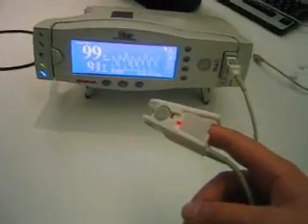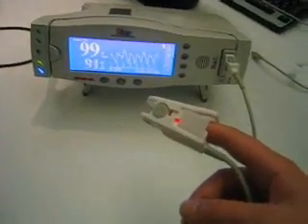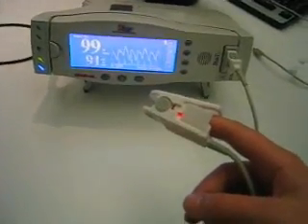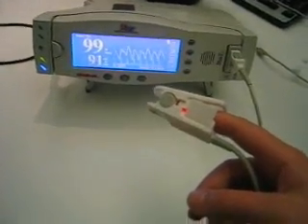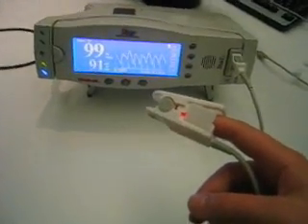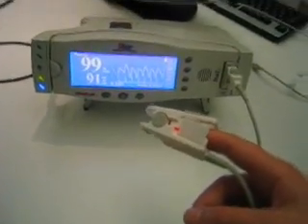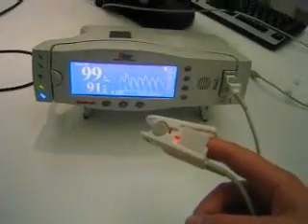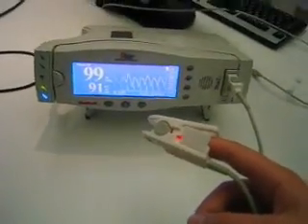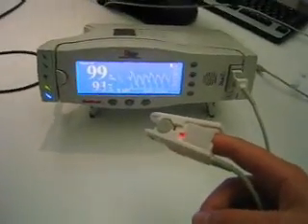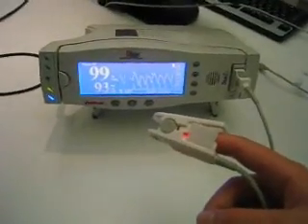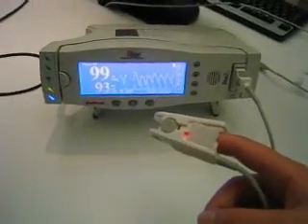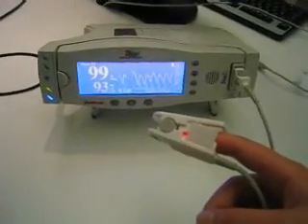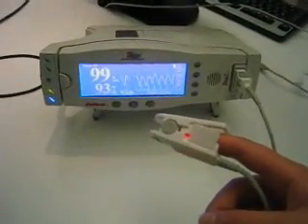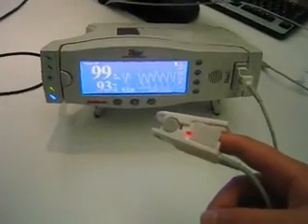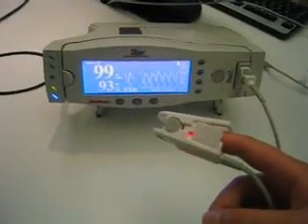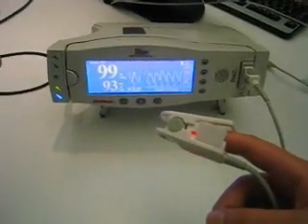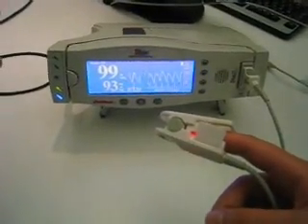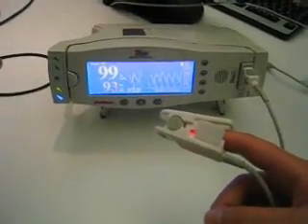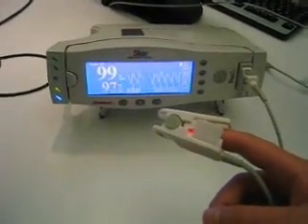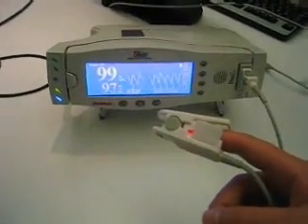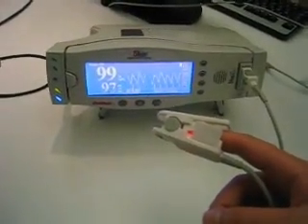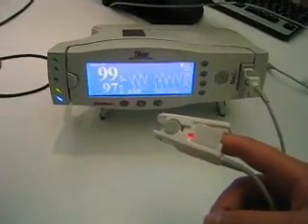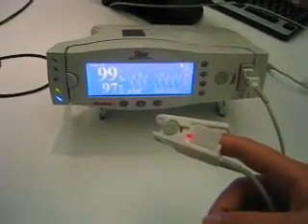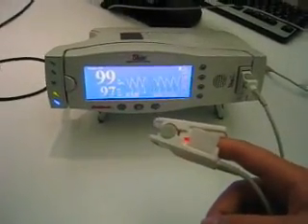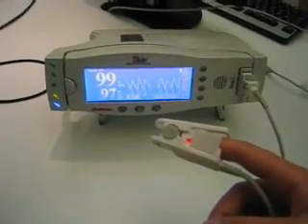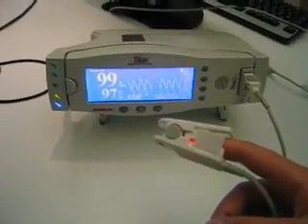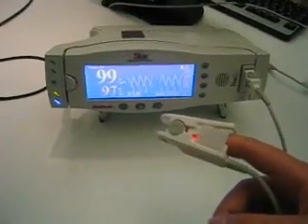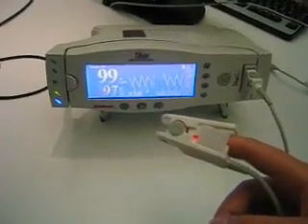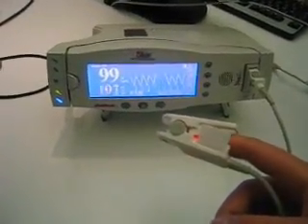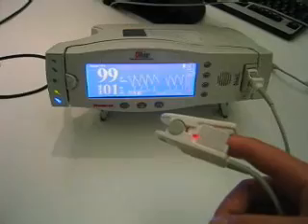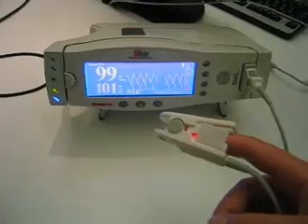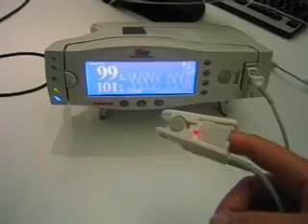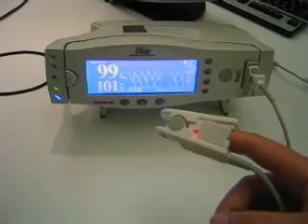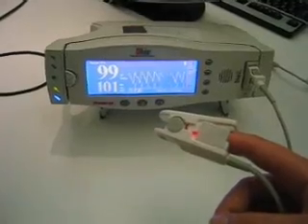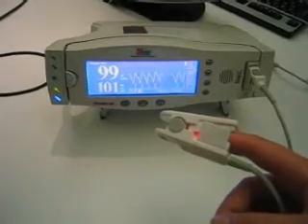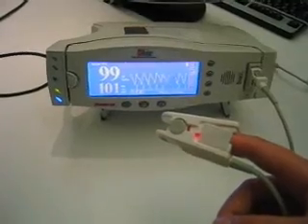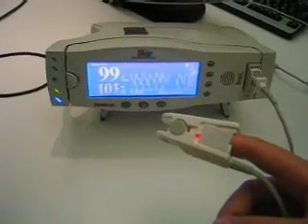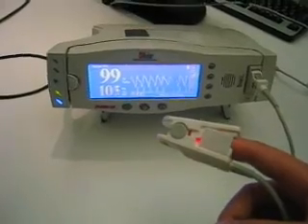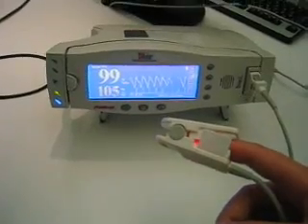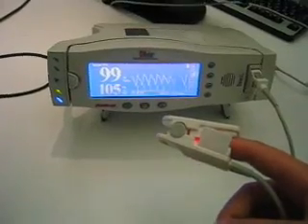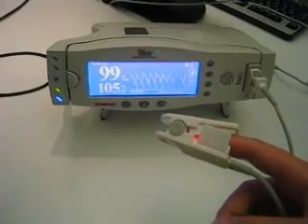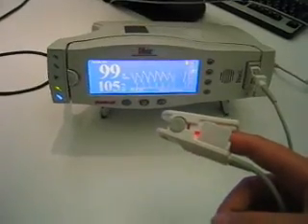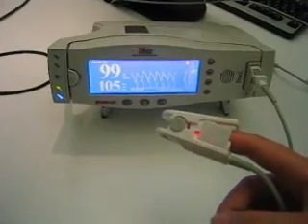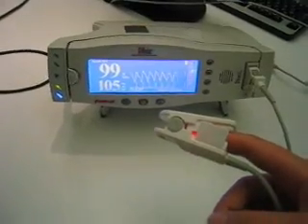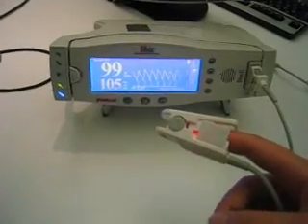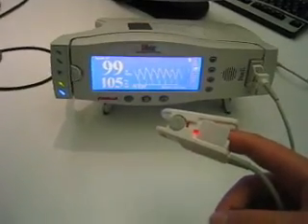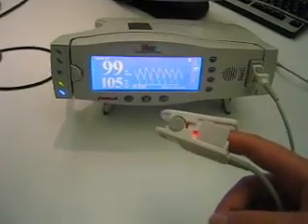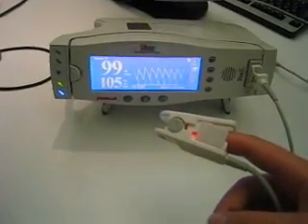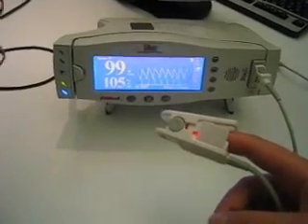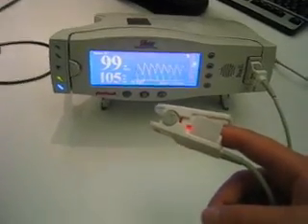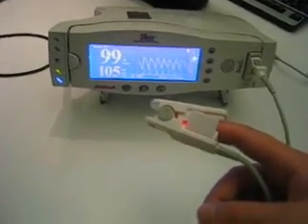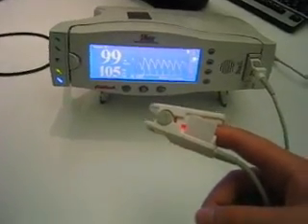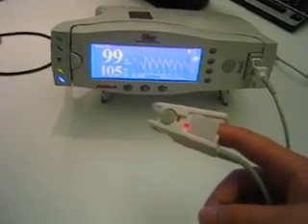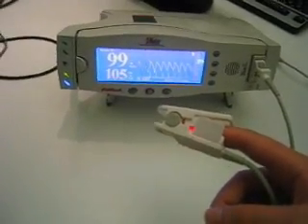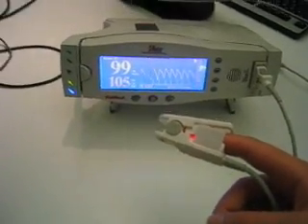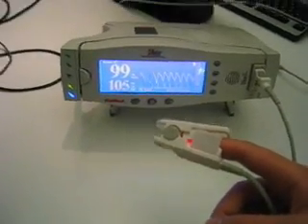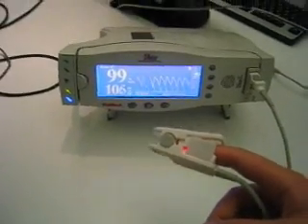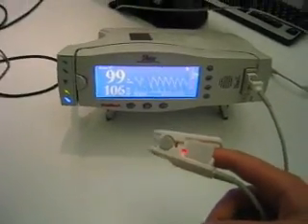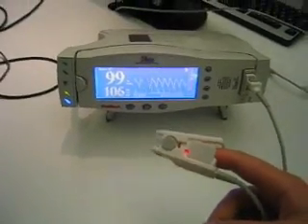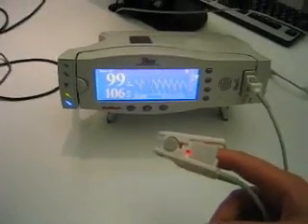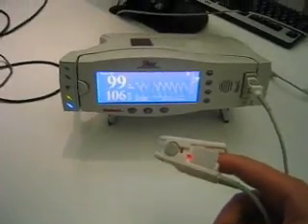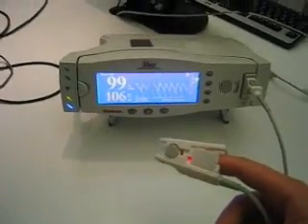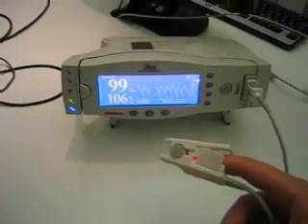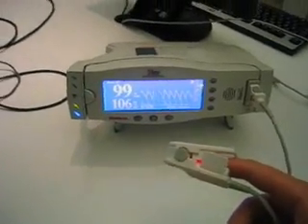Did you know that you can change your heart rate by holding your breath? Yeah. Wow. This is bad.